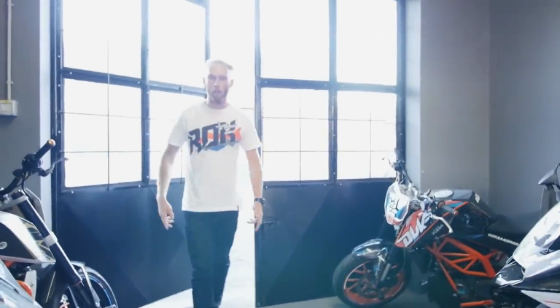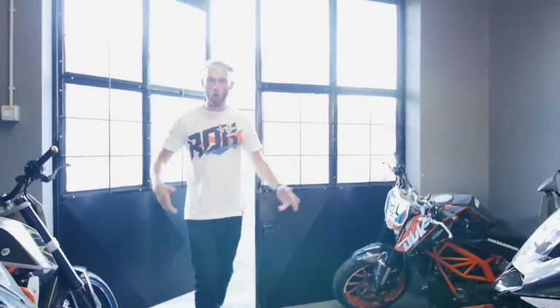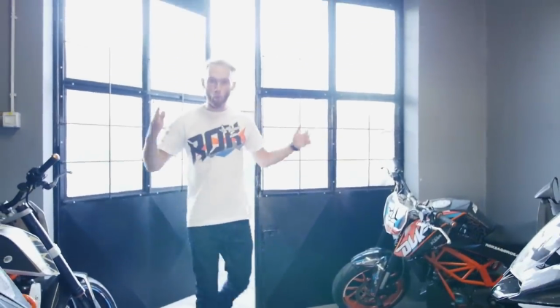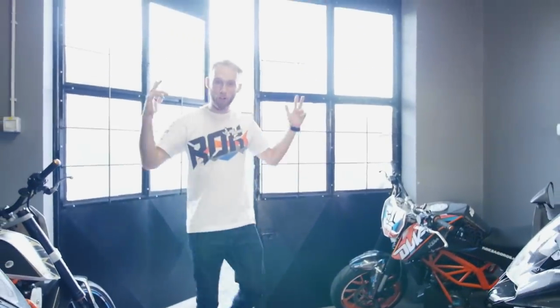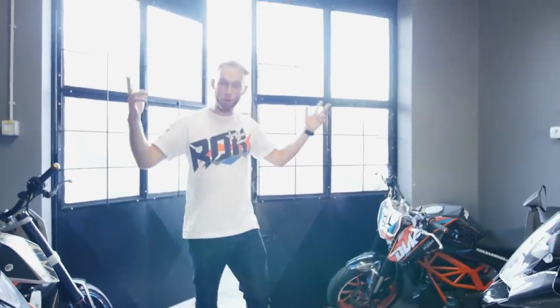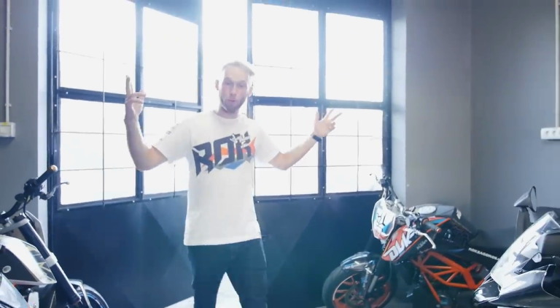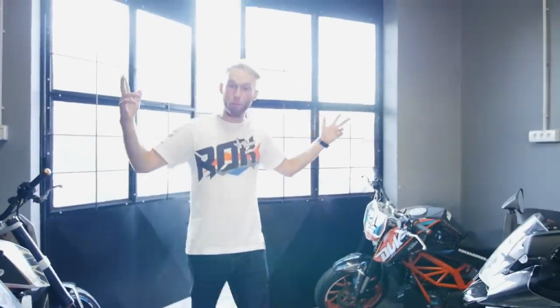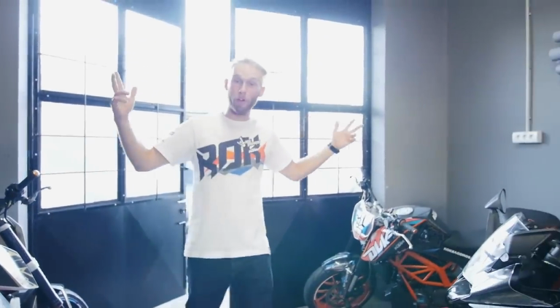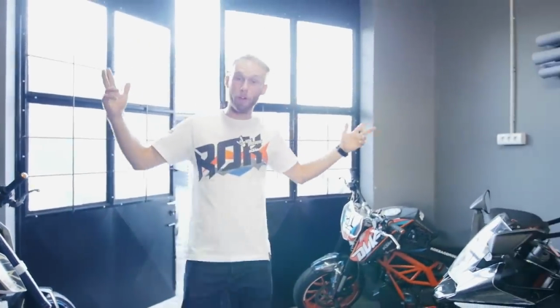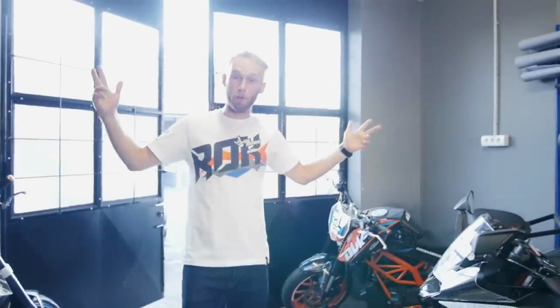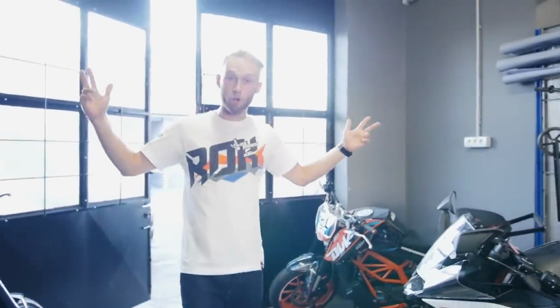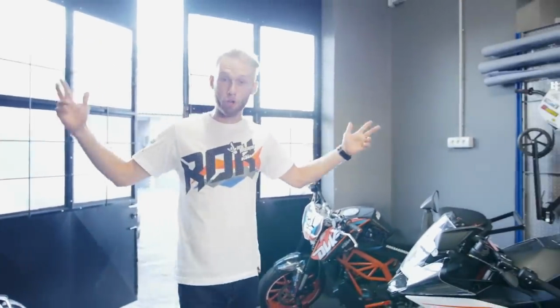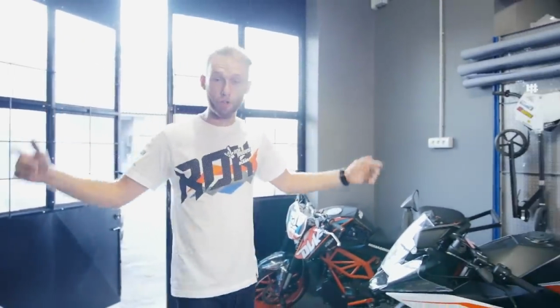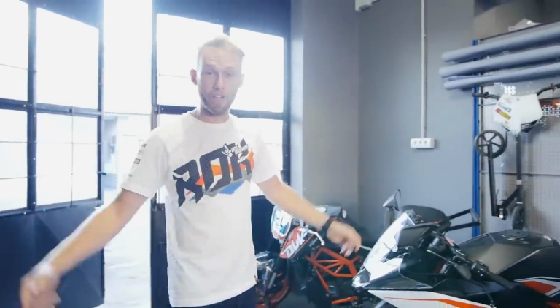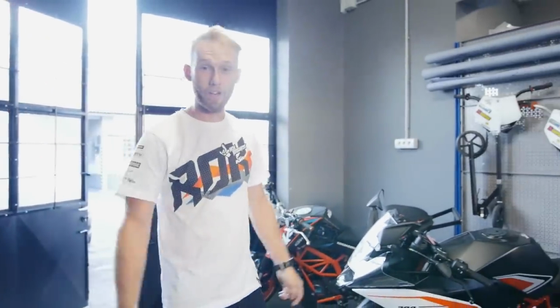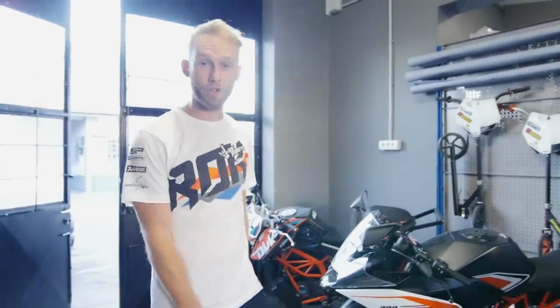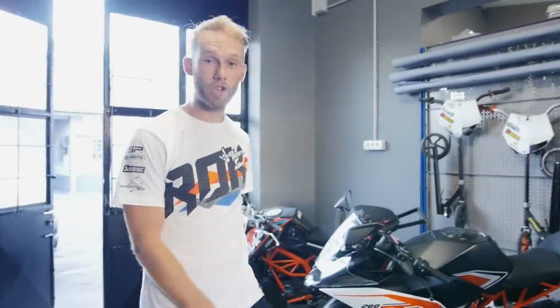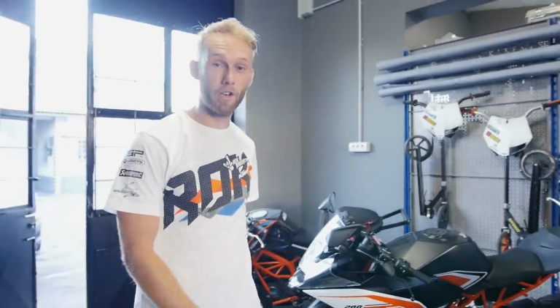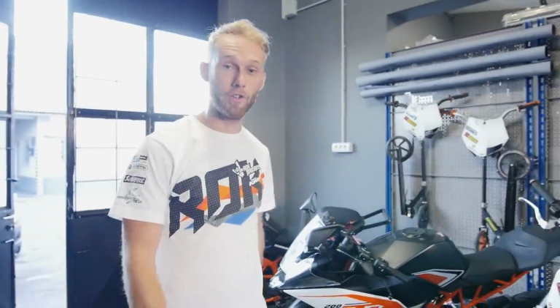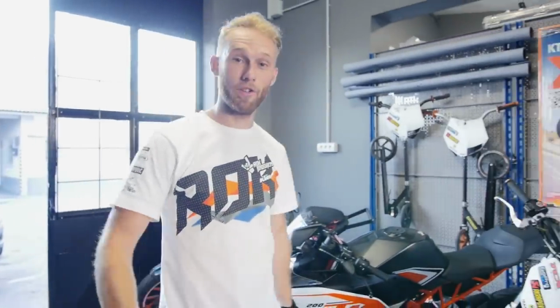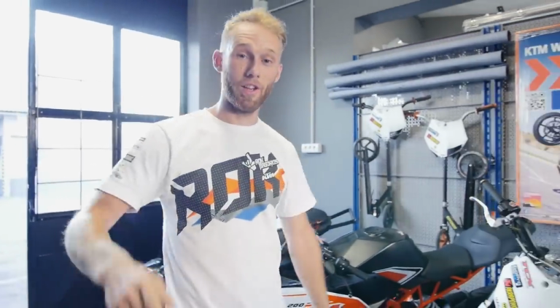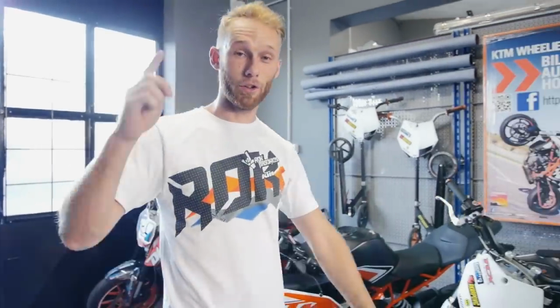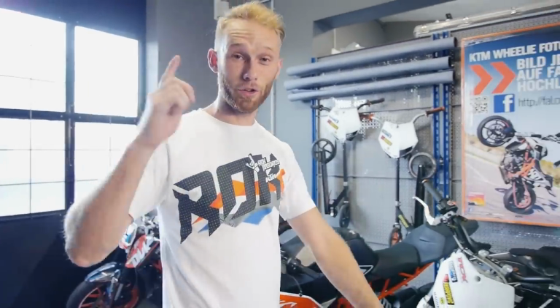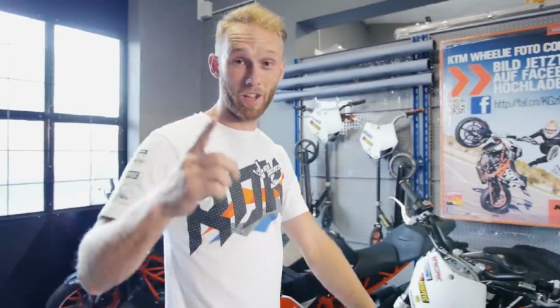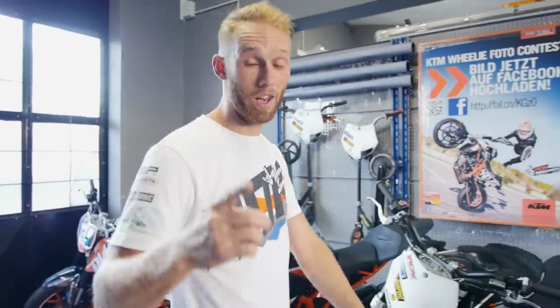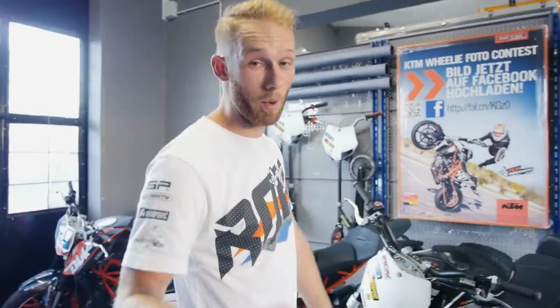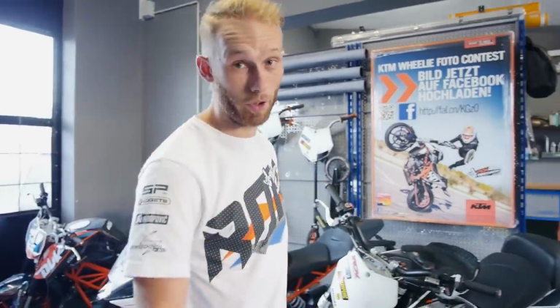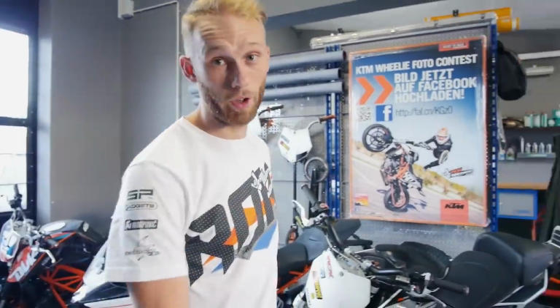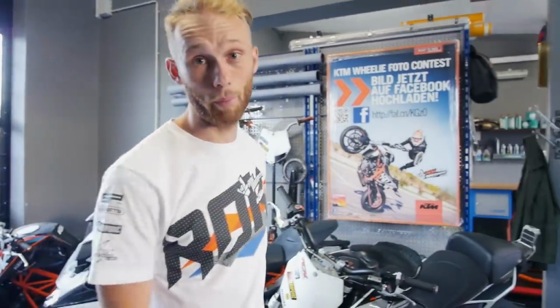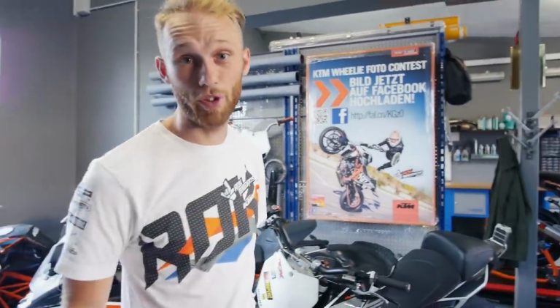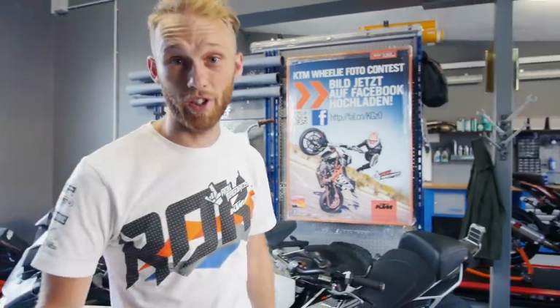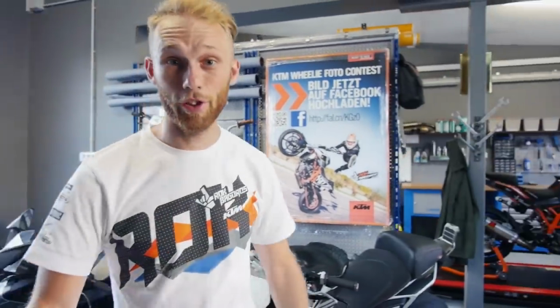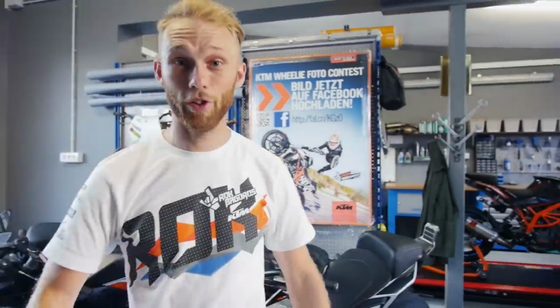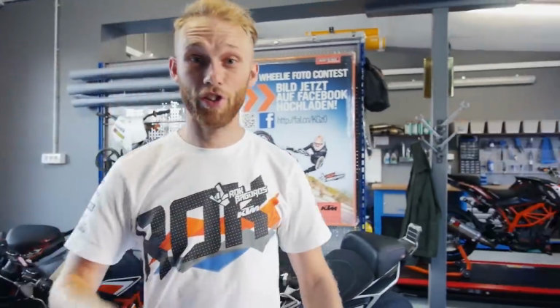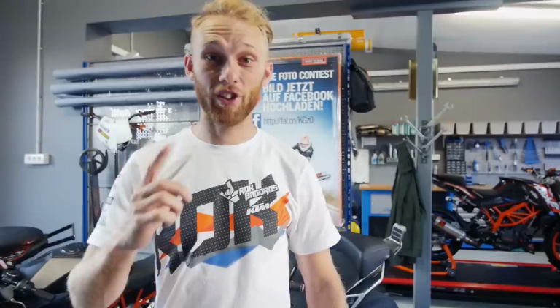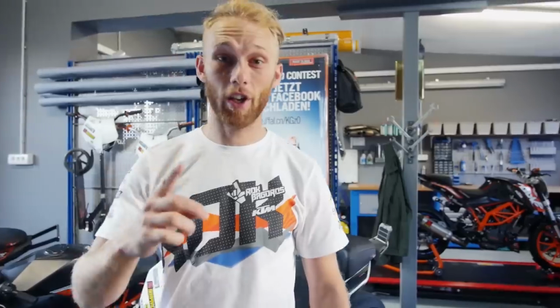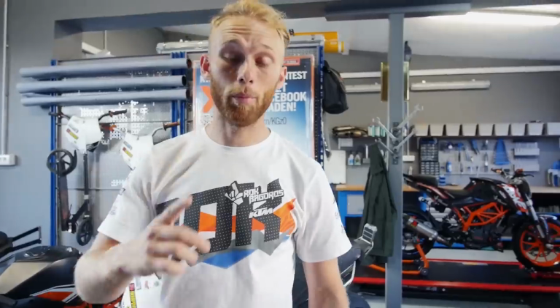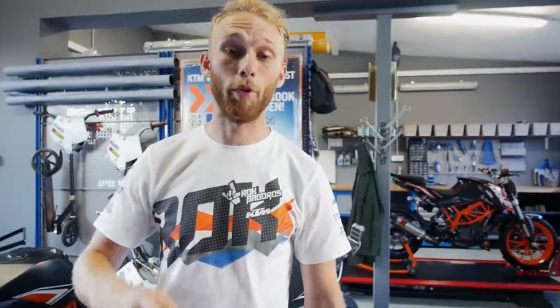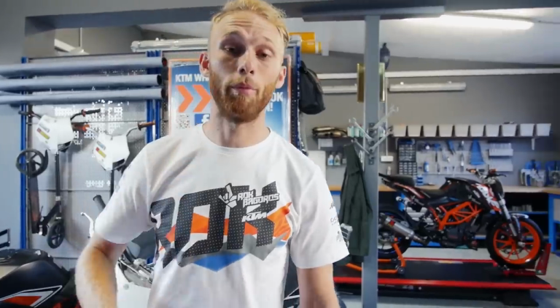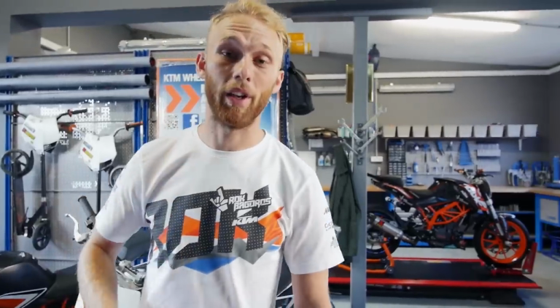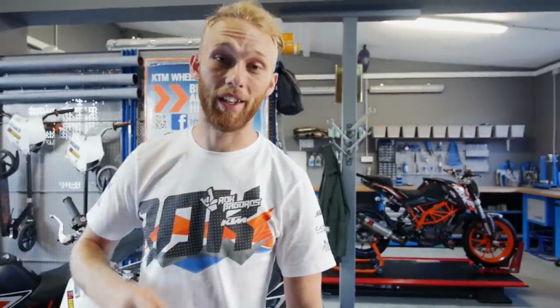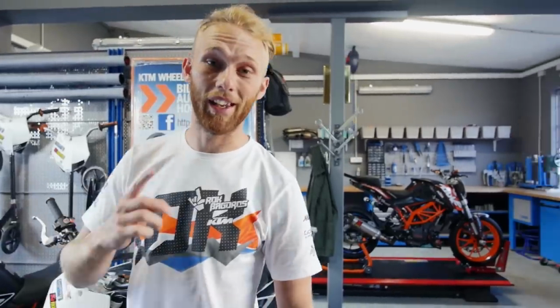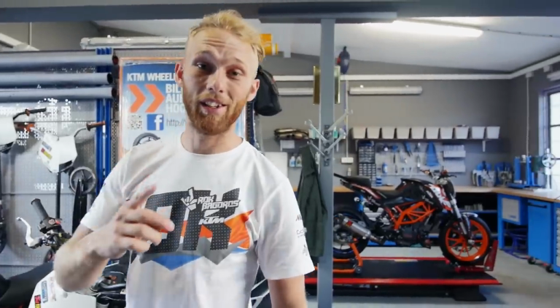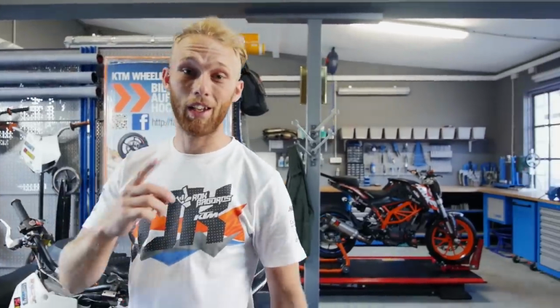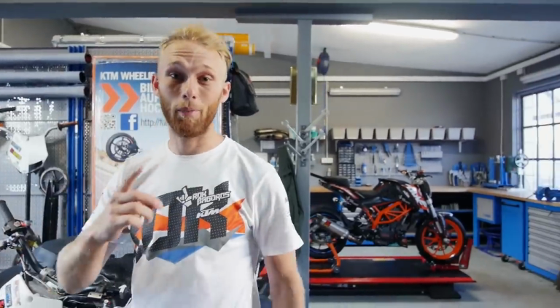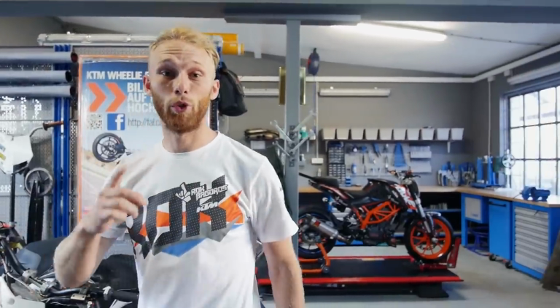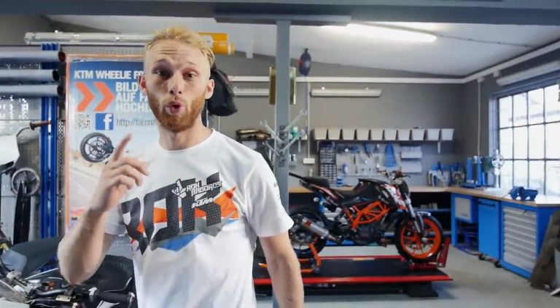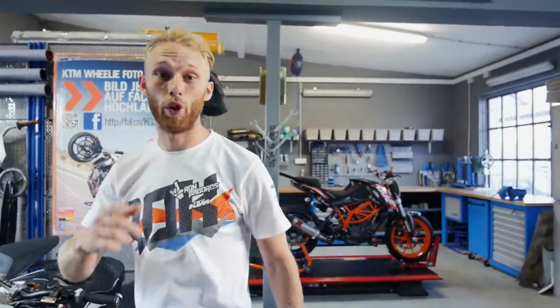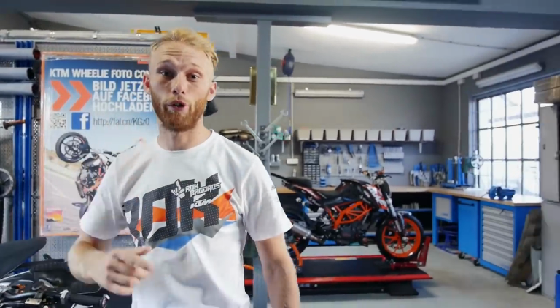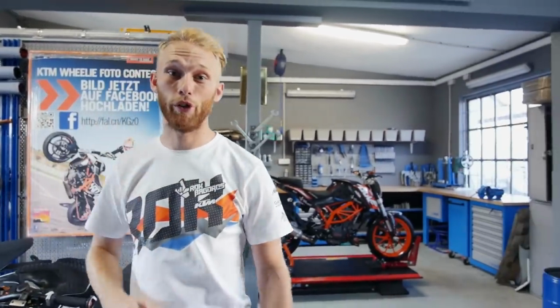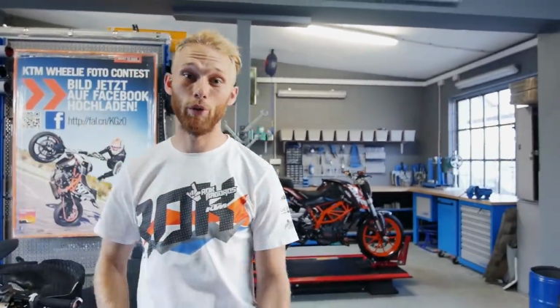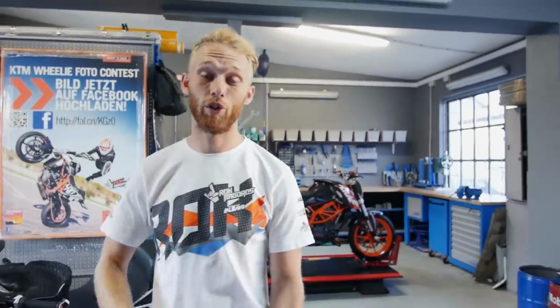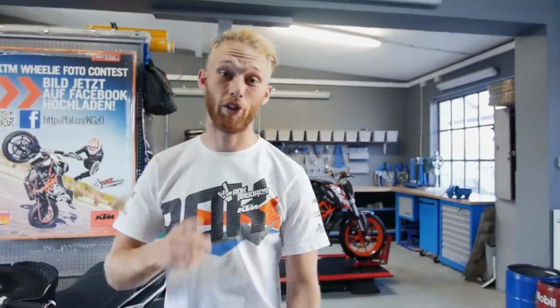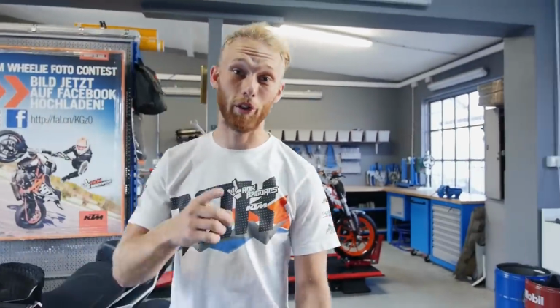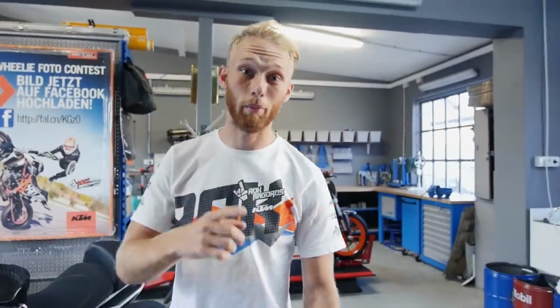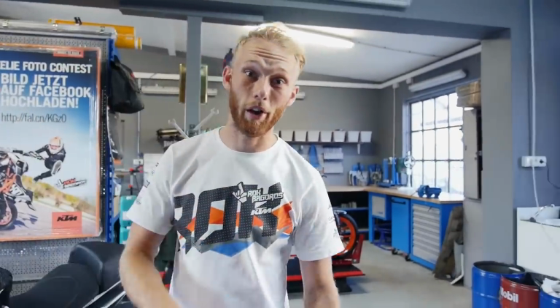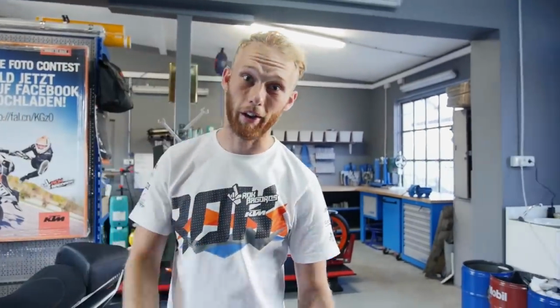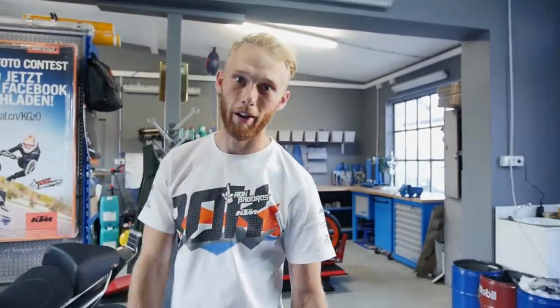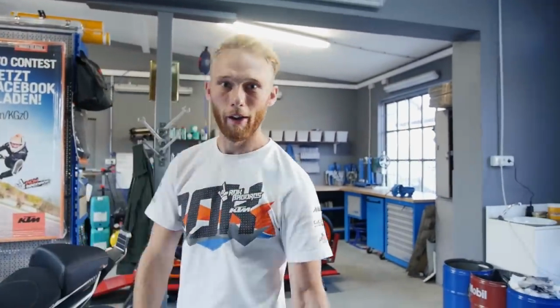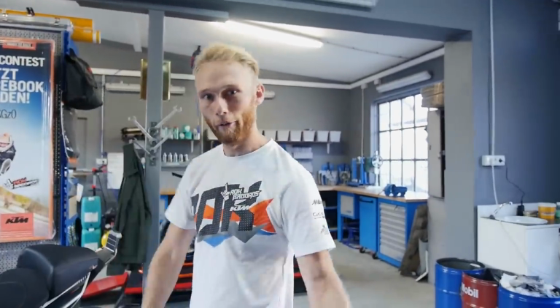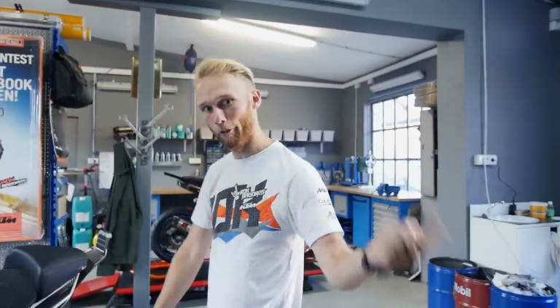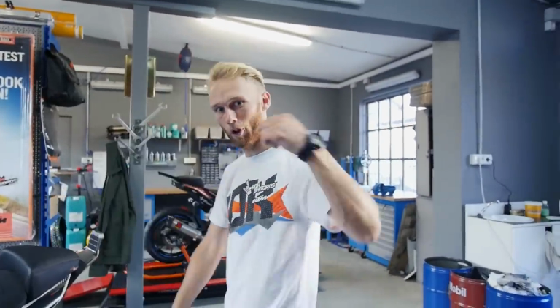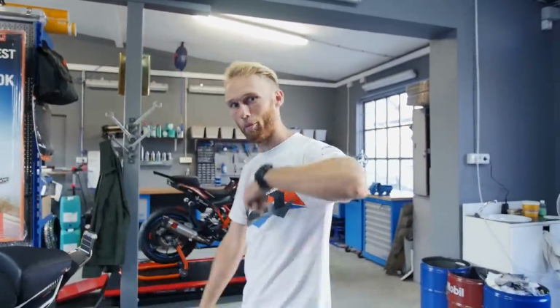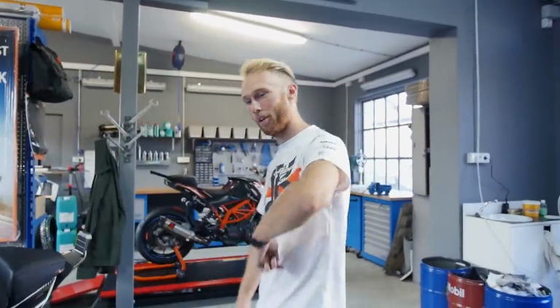Welcome to my Rock'n Garage guys and today I'm gonna present you the setup of my KTM 200 Duke stunt bike. Follow me!